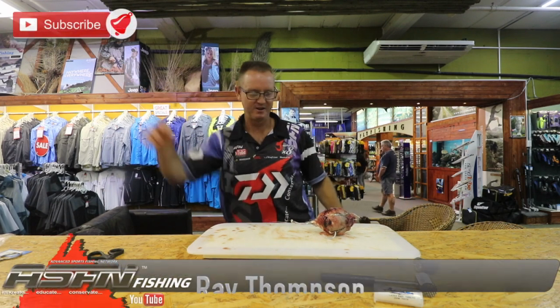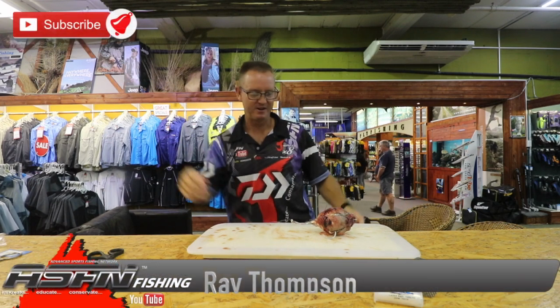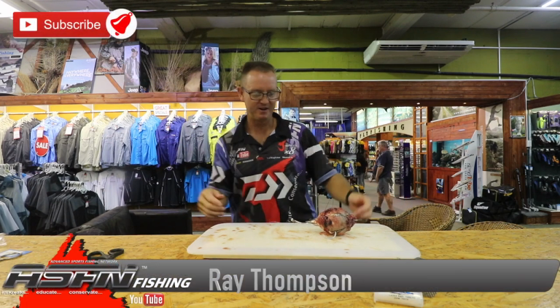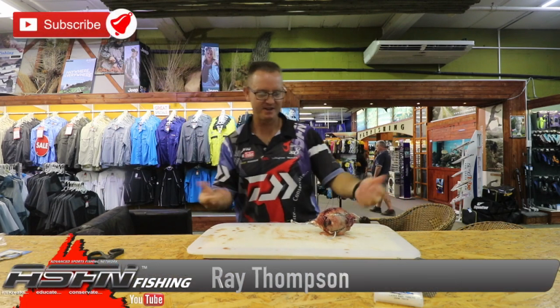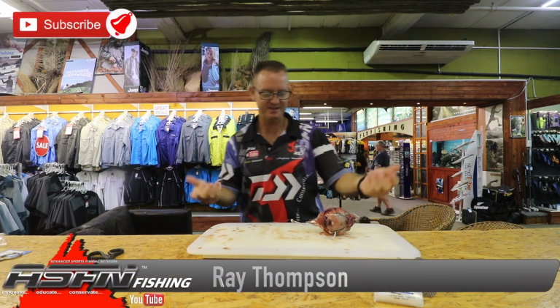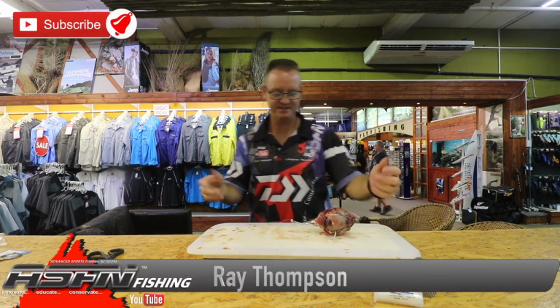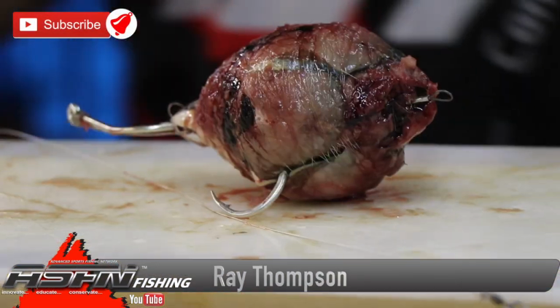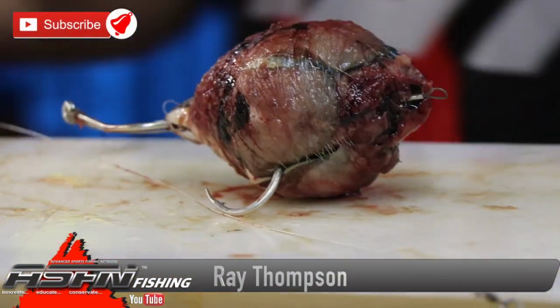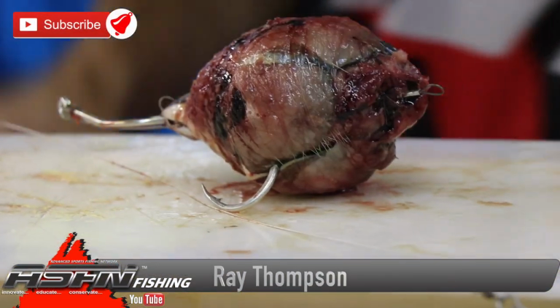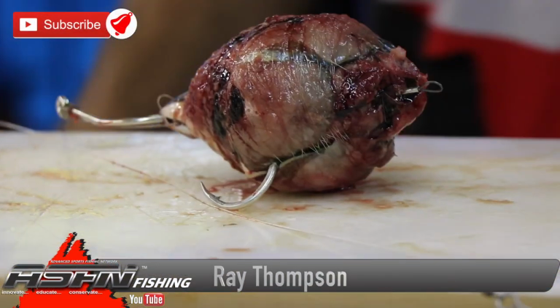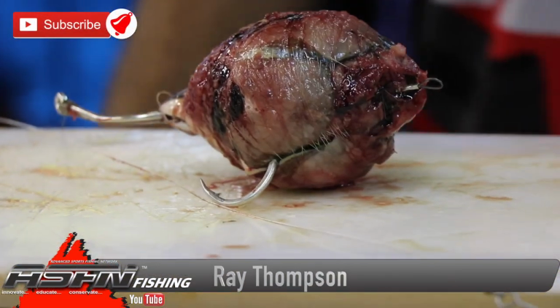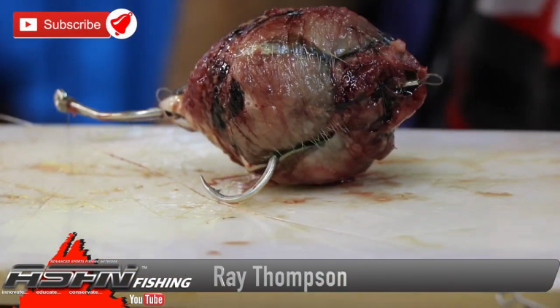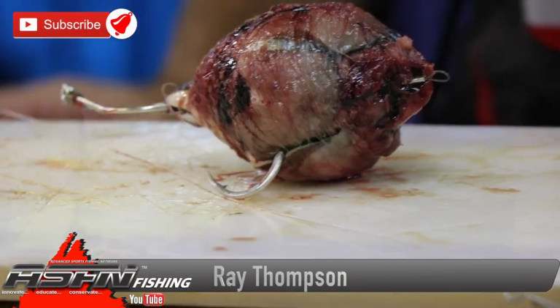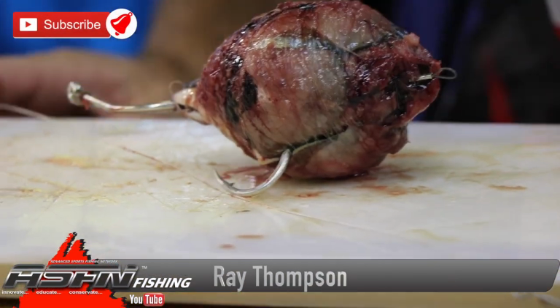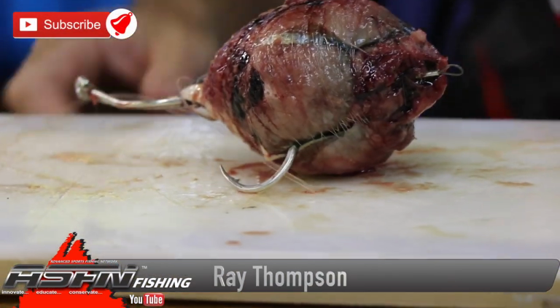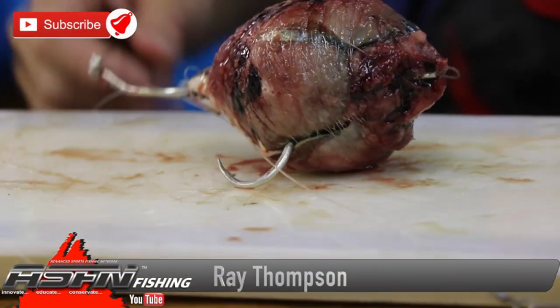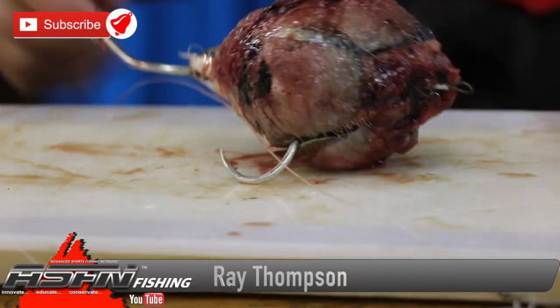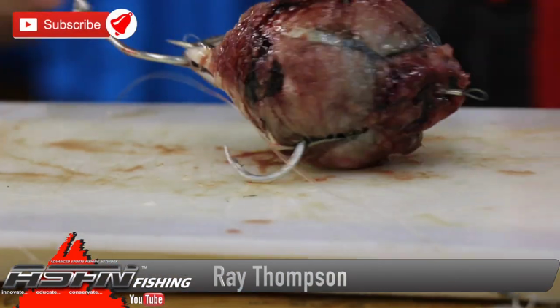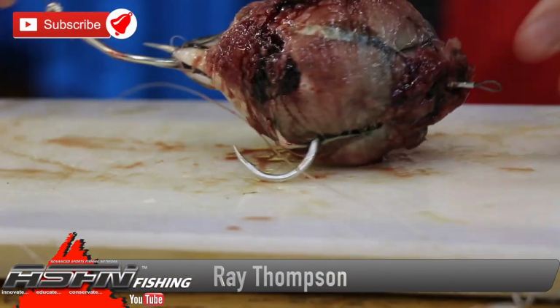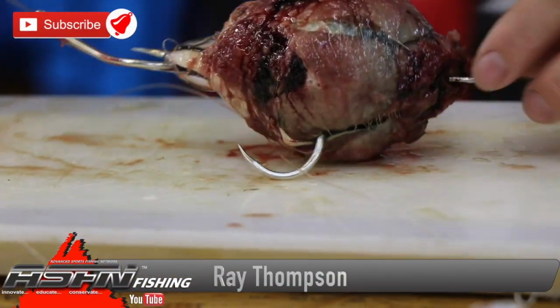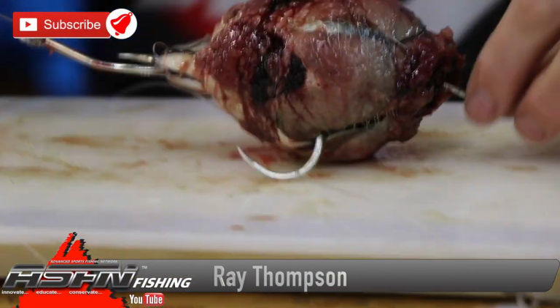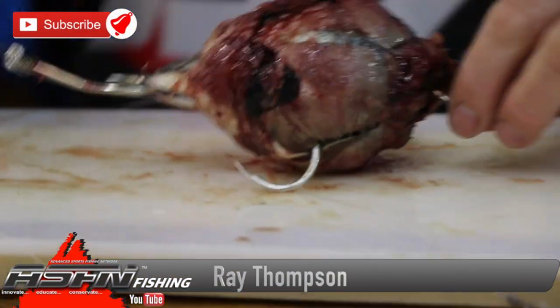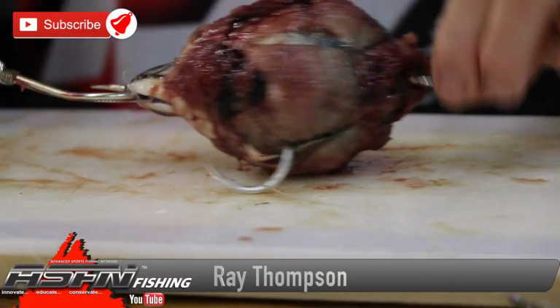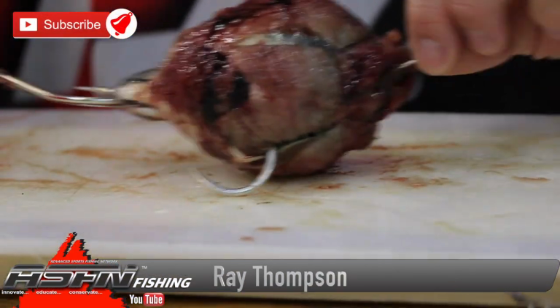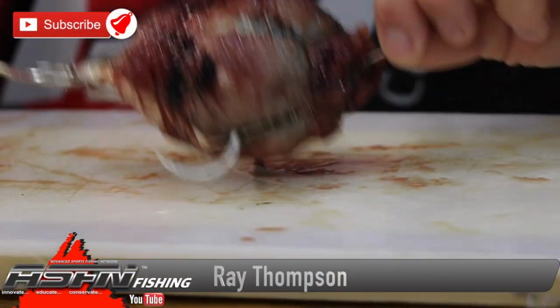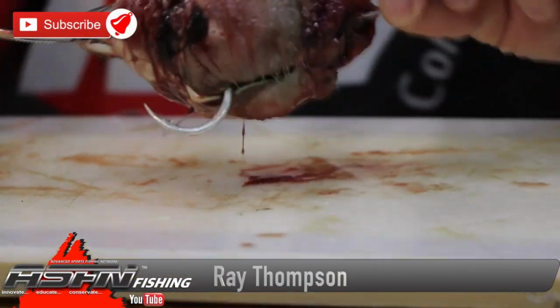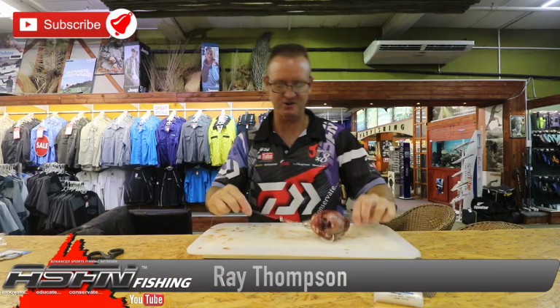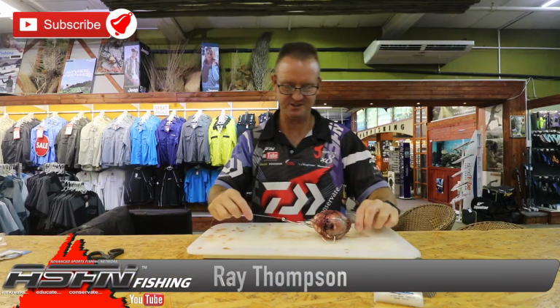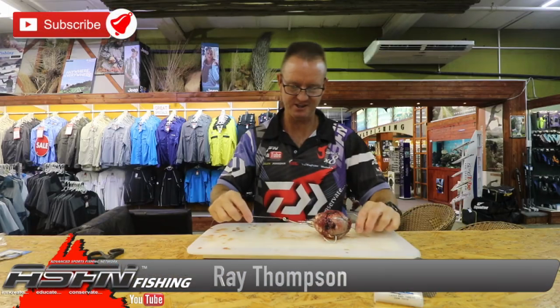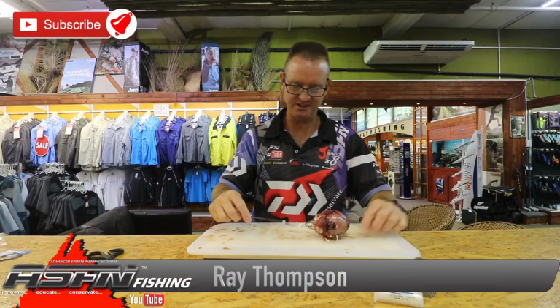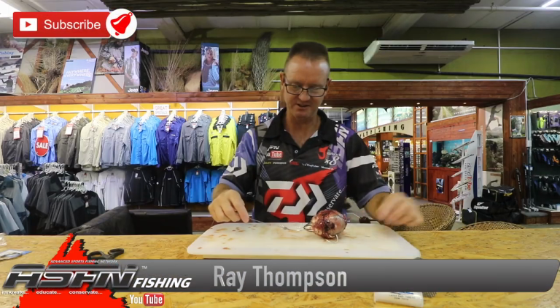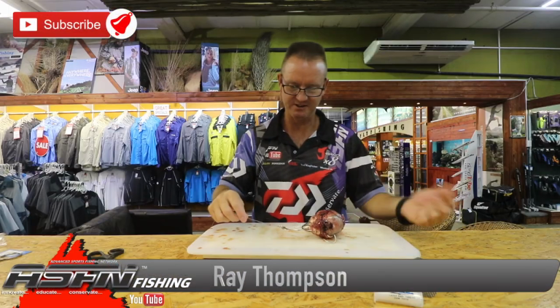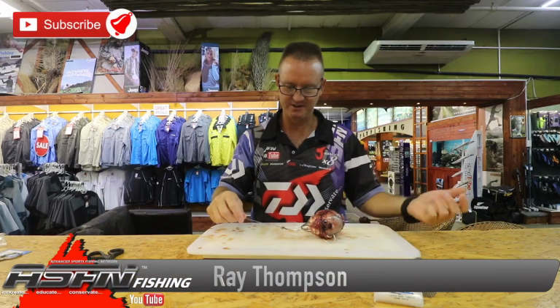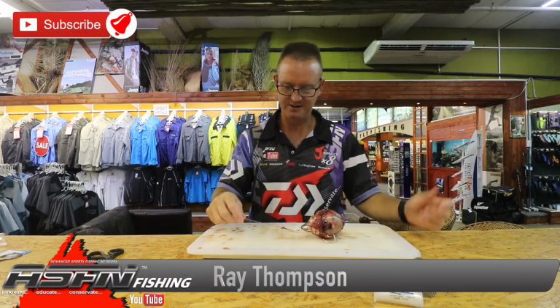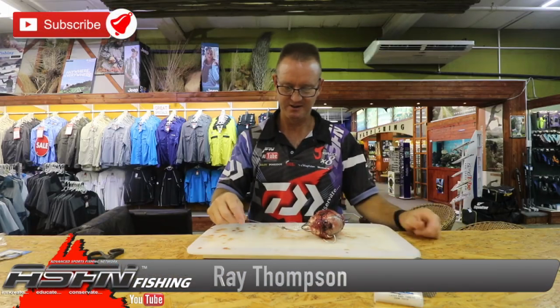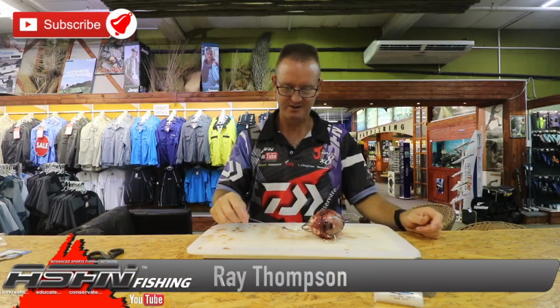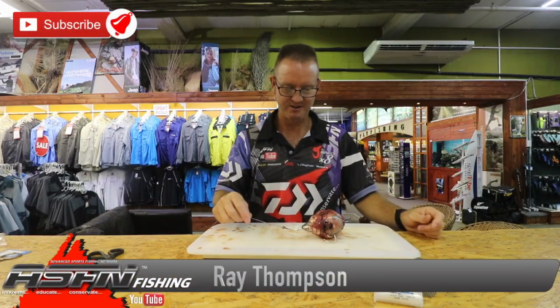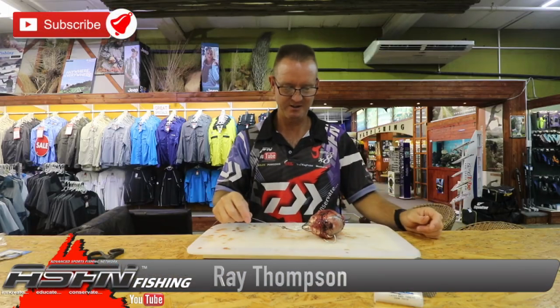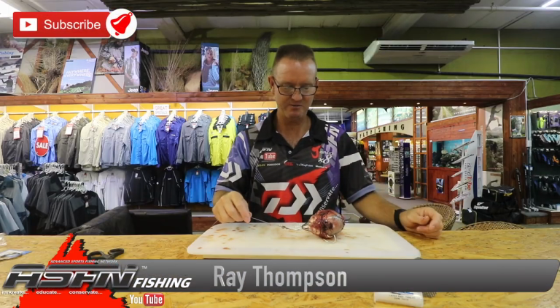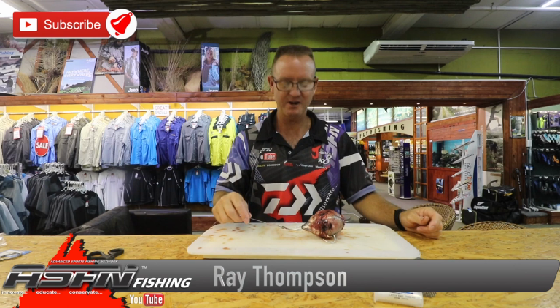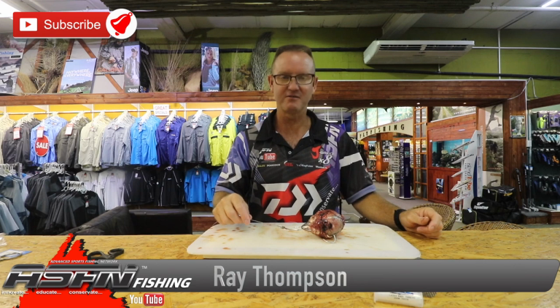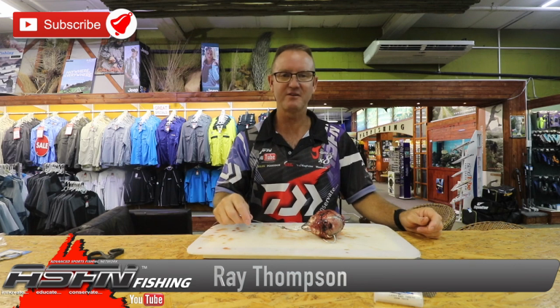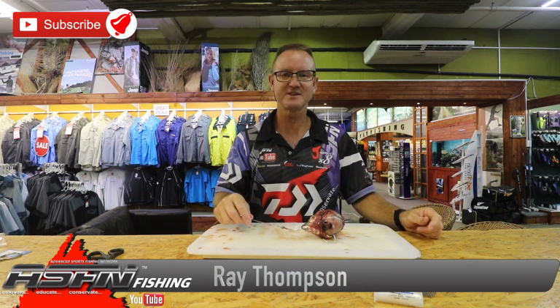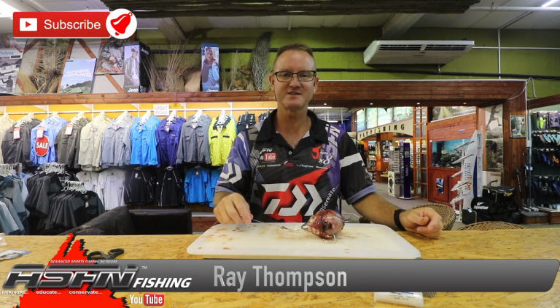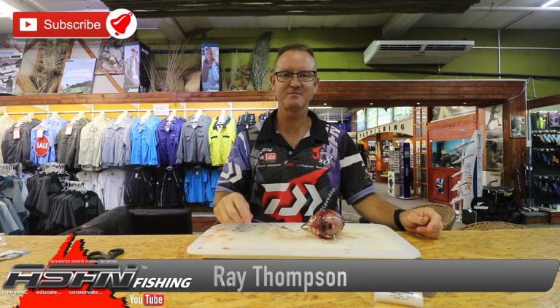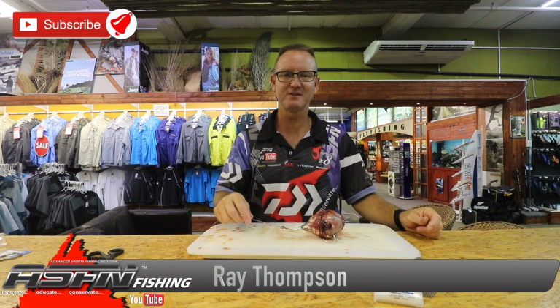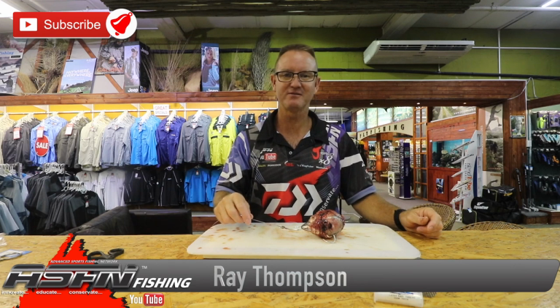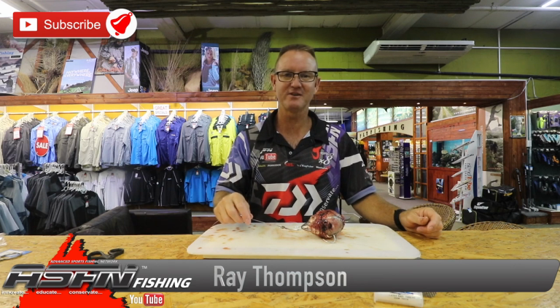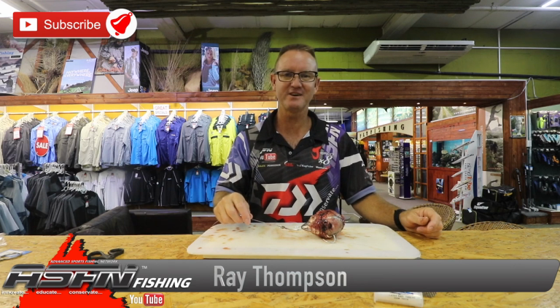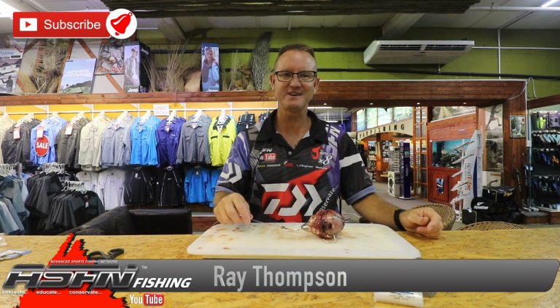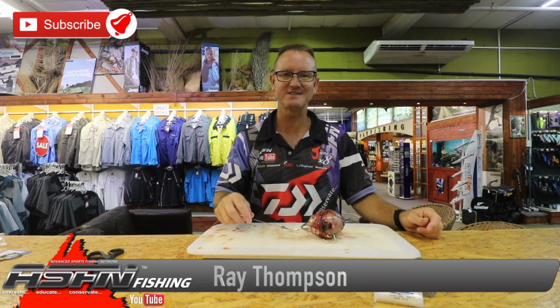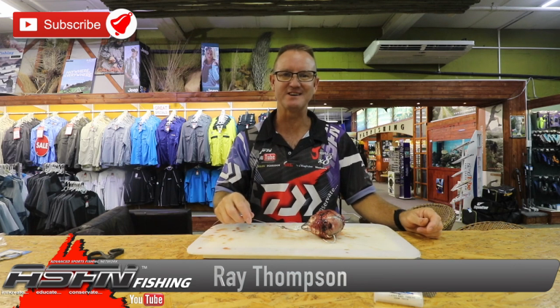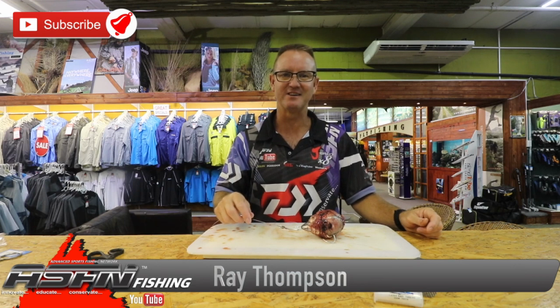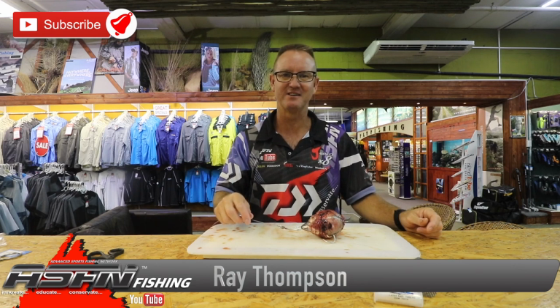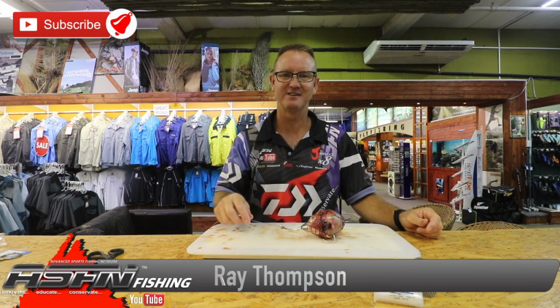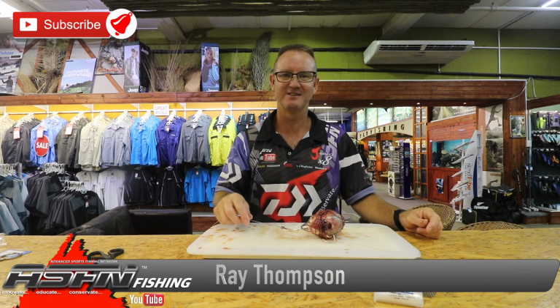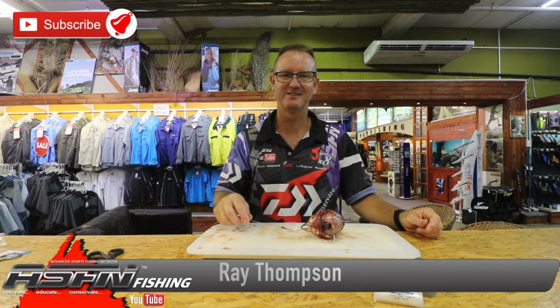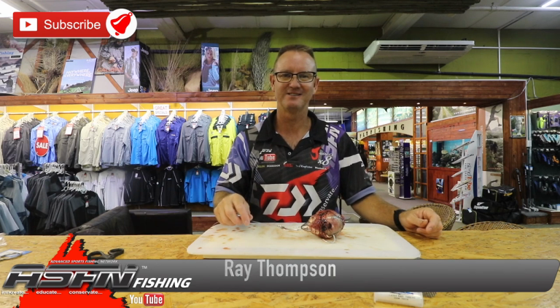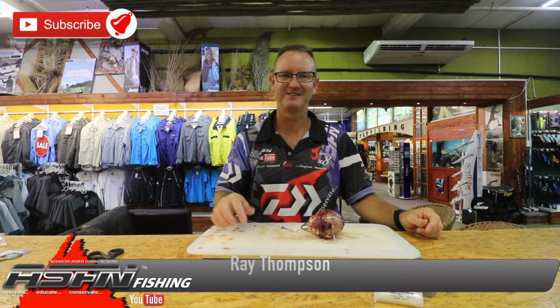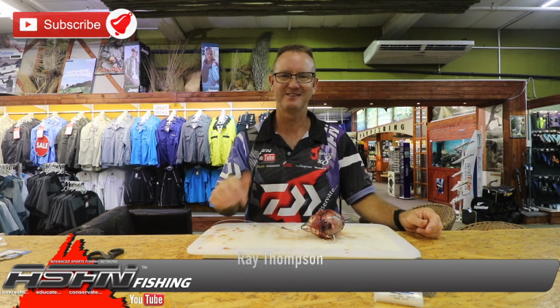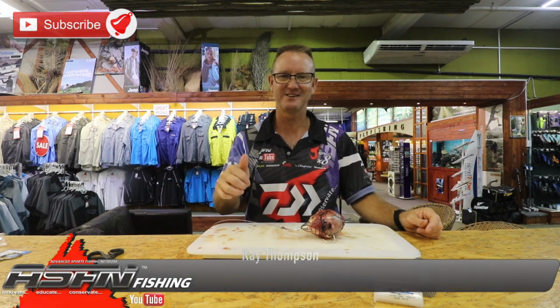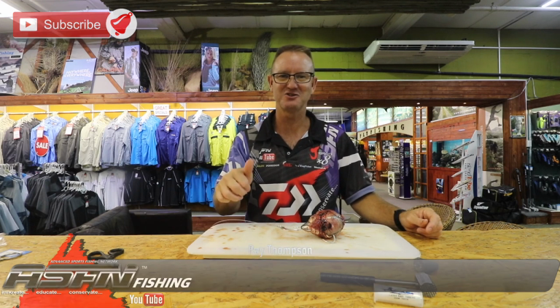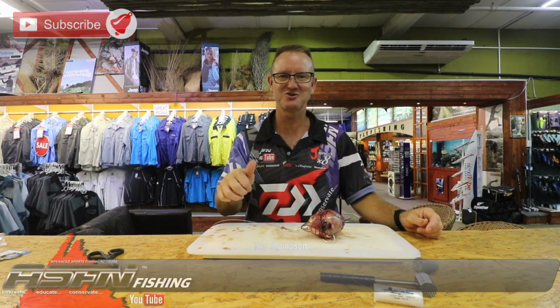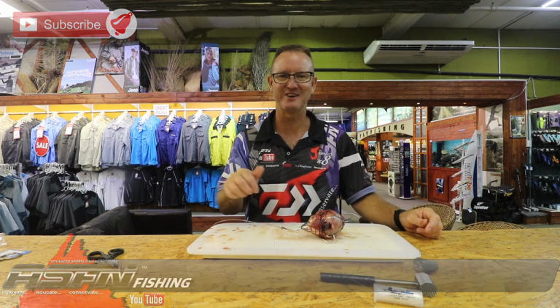And that's a double hook raggy trace for long distance casting. There we go — very simple, very easy. Enjoy.